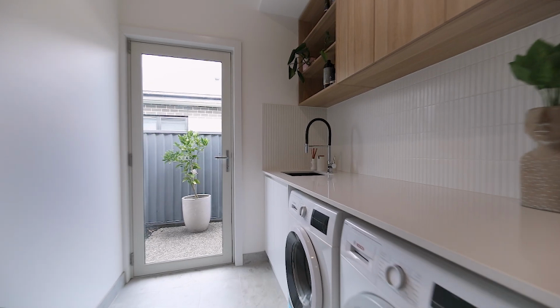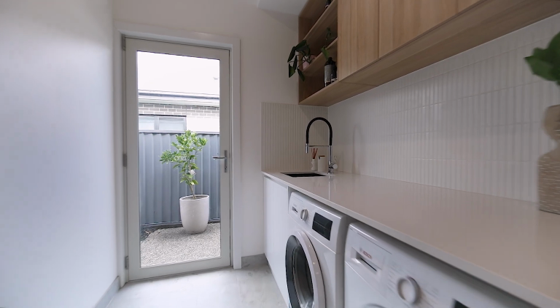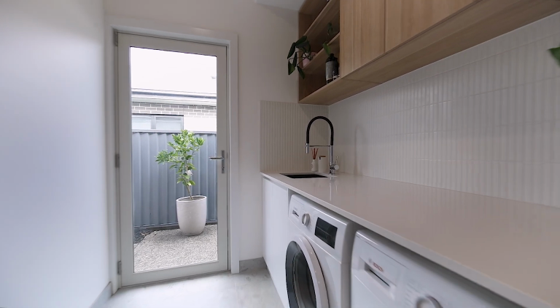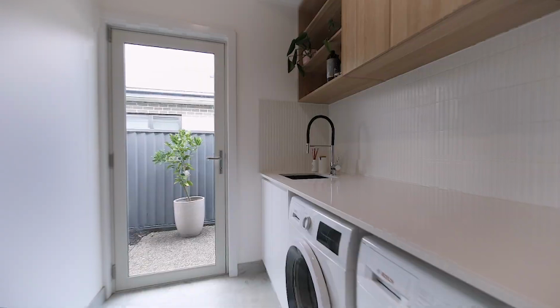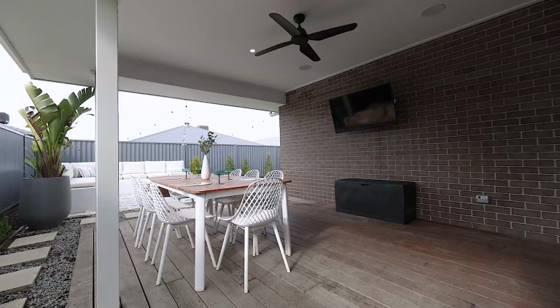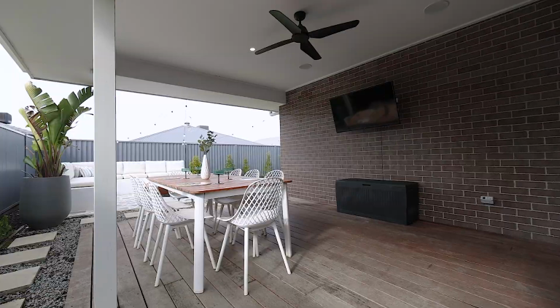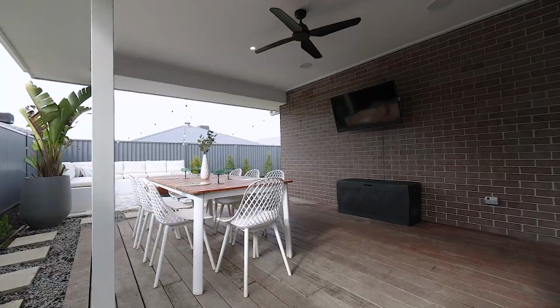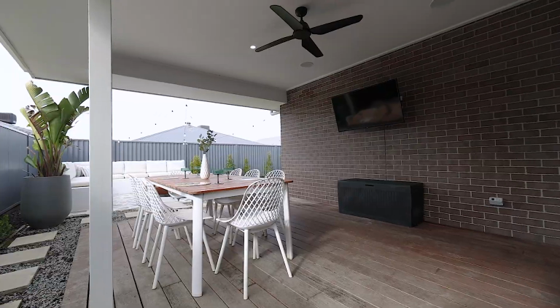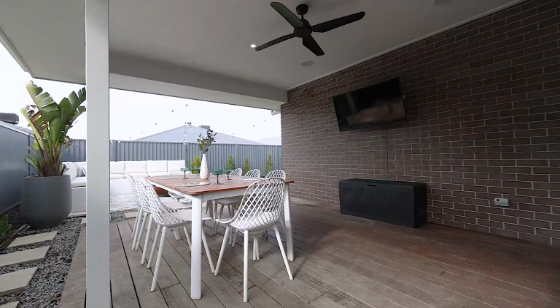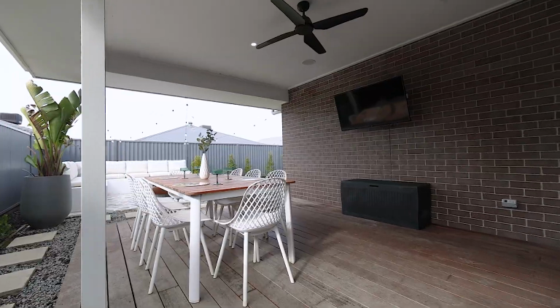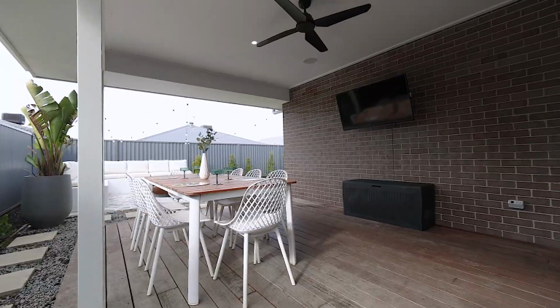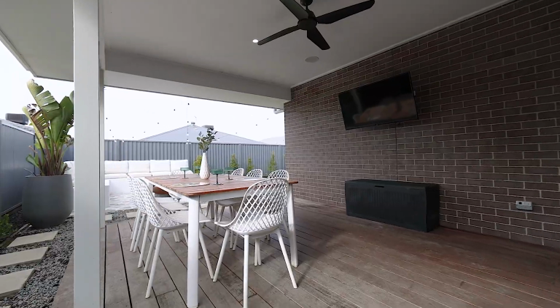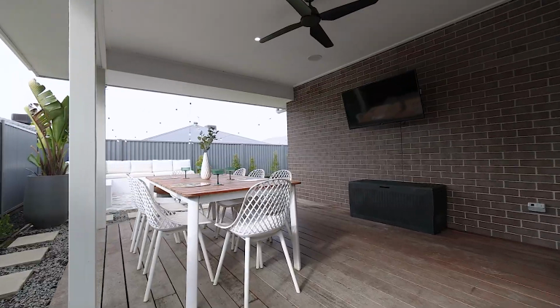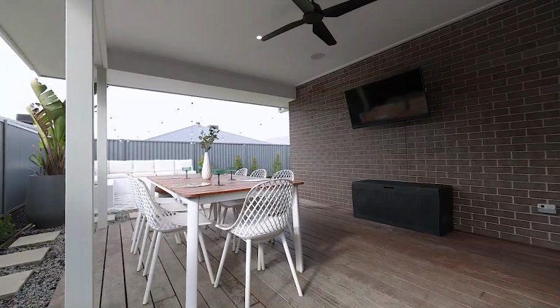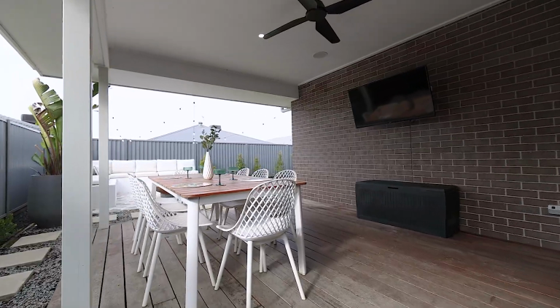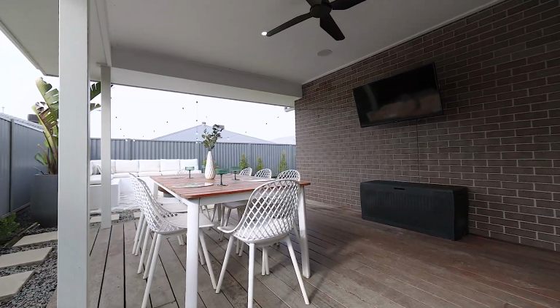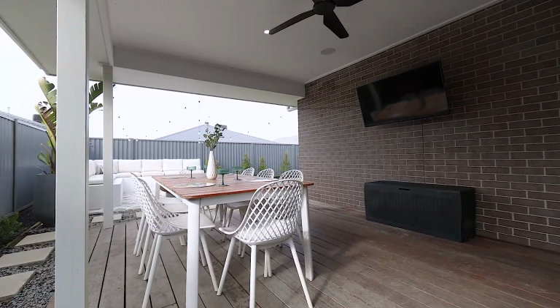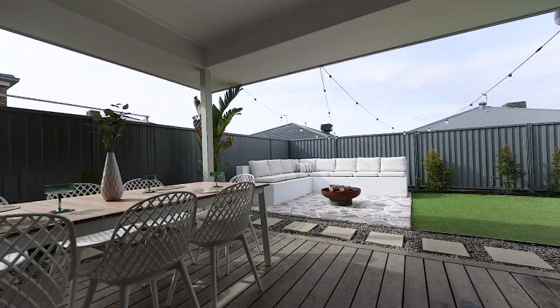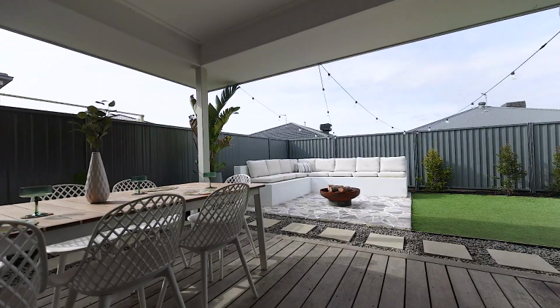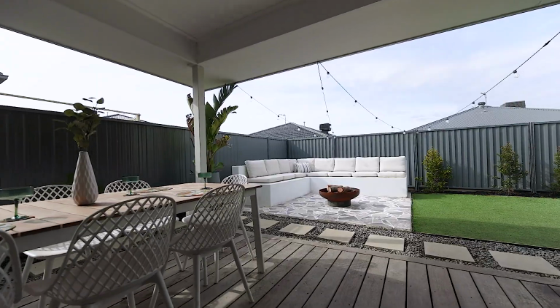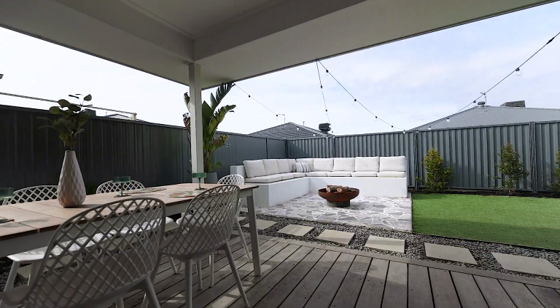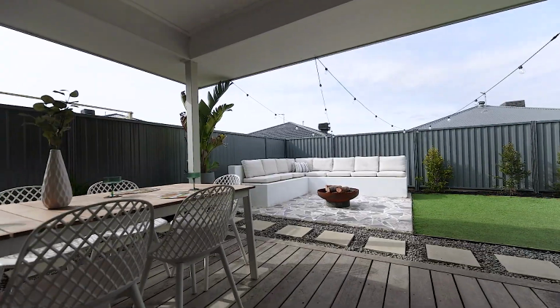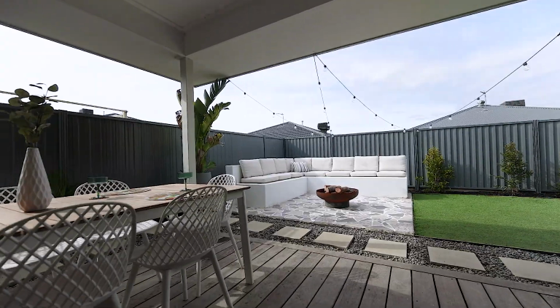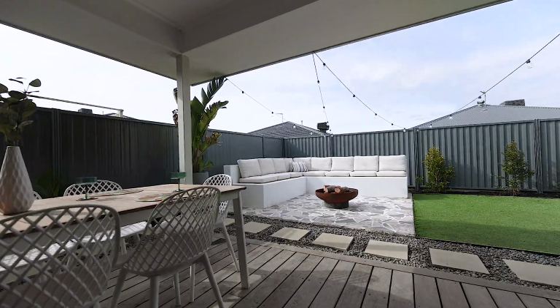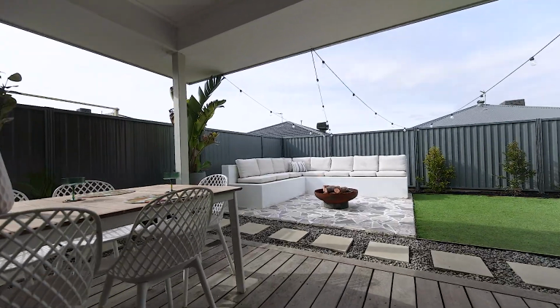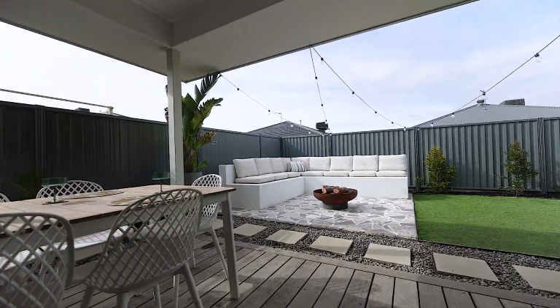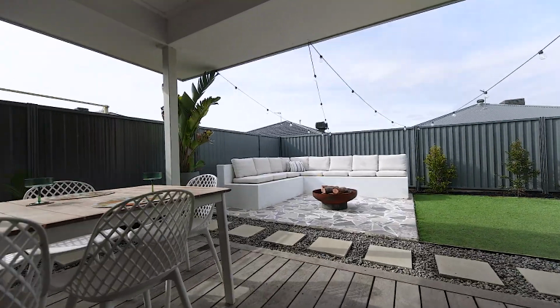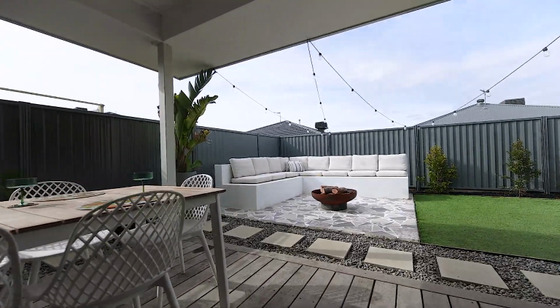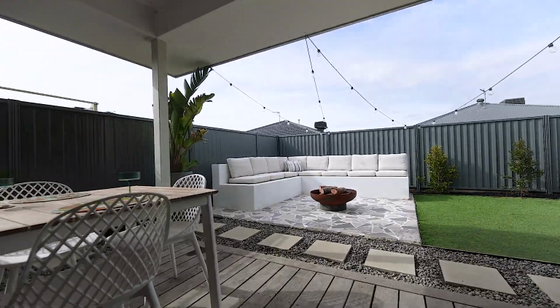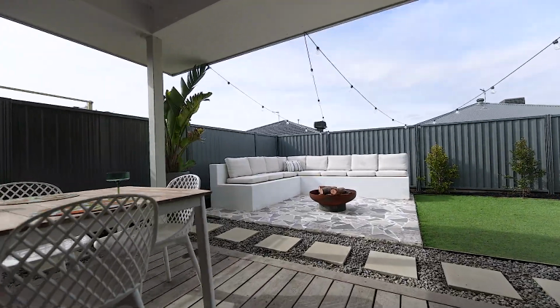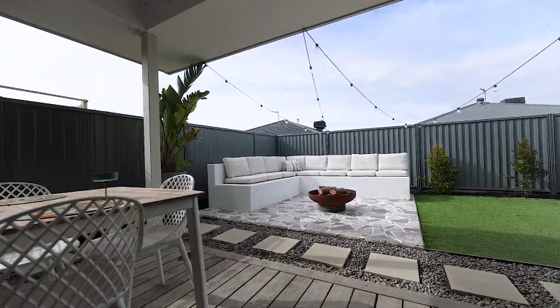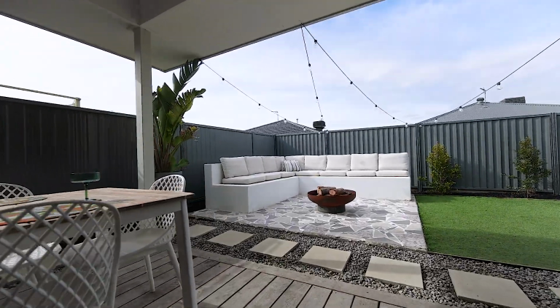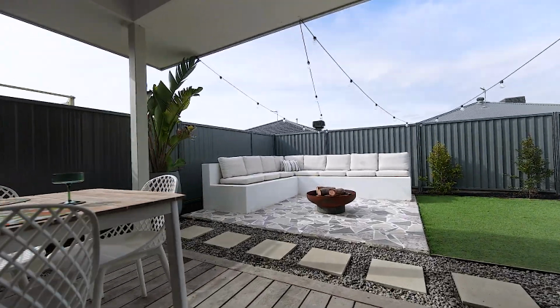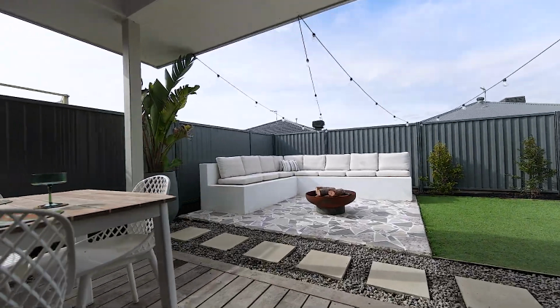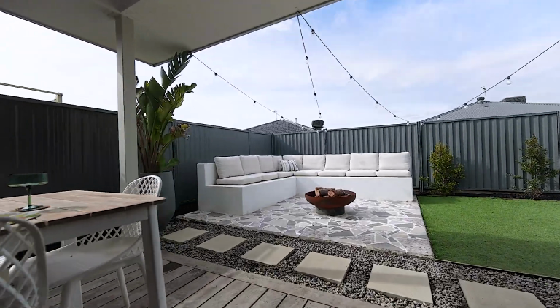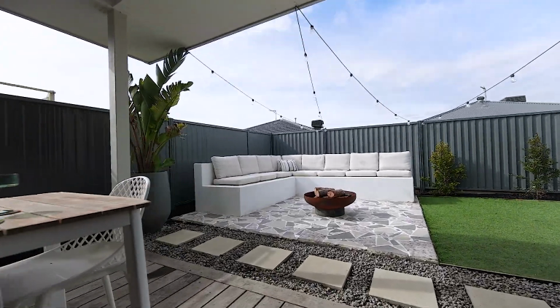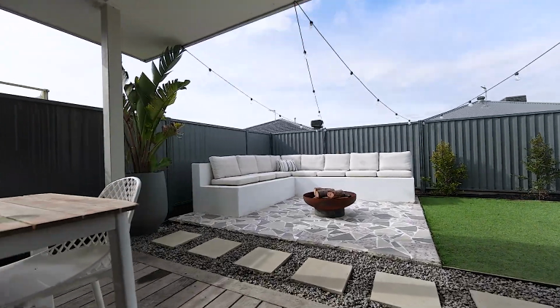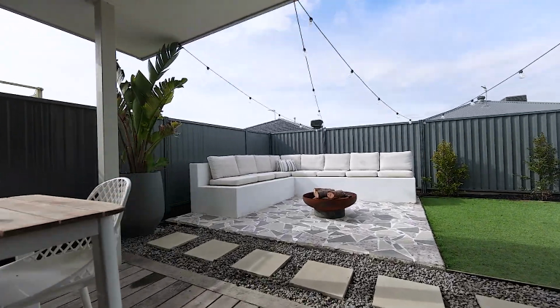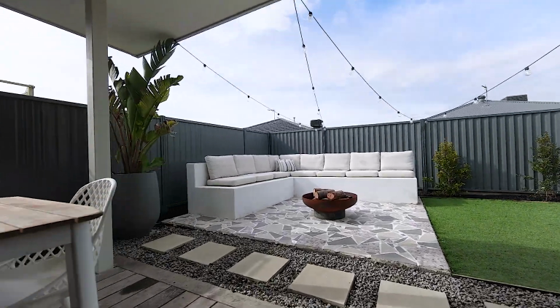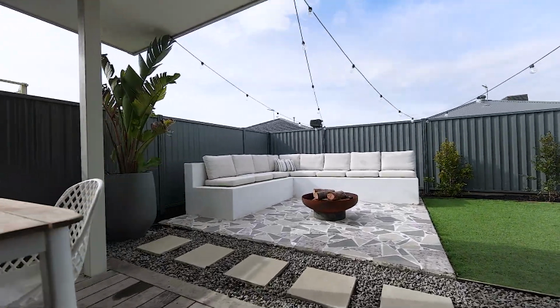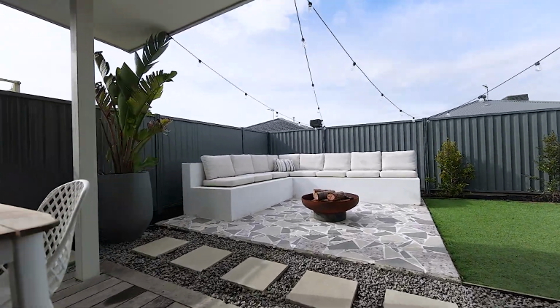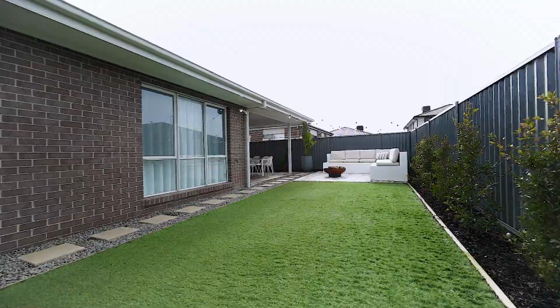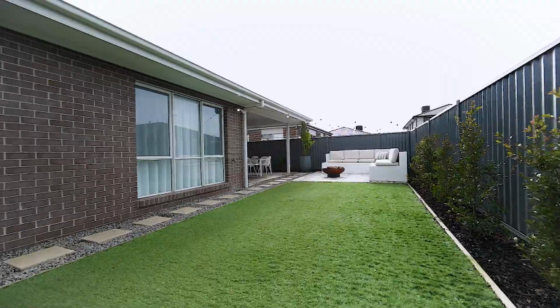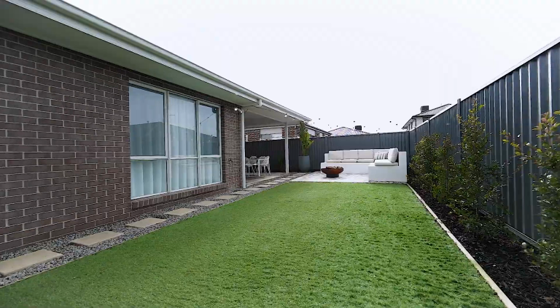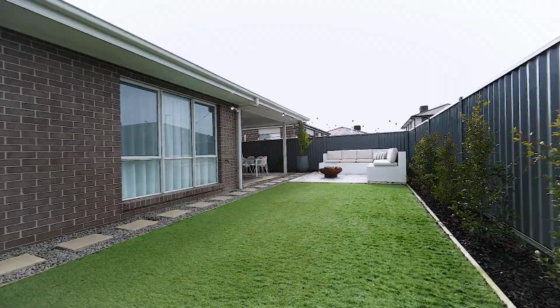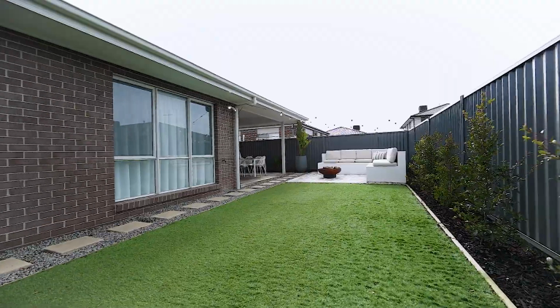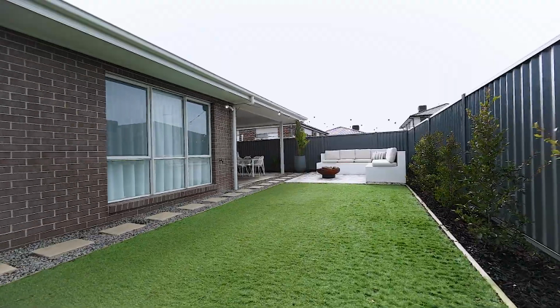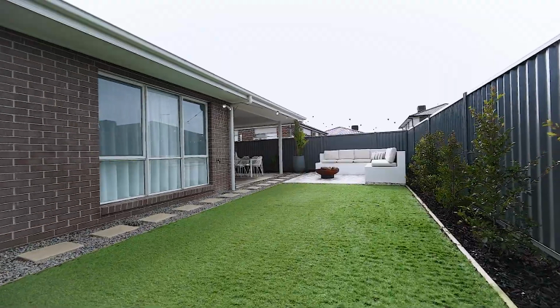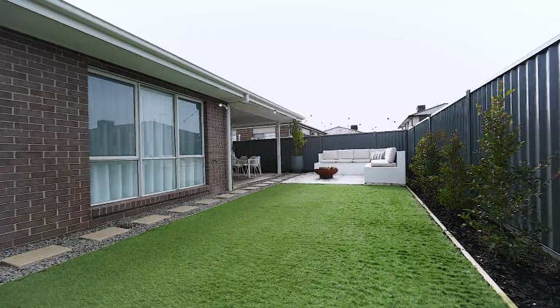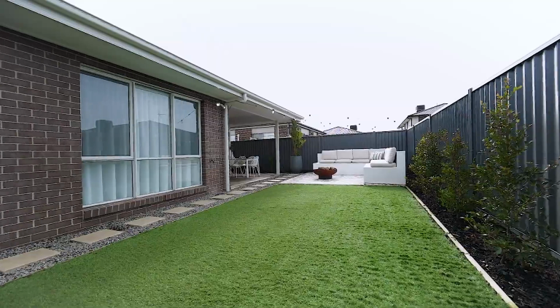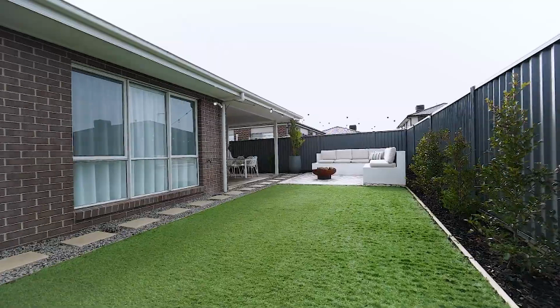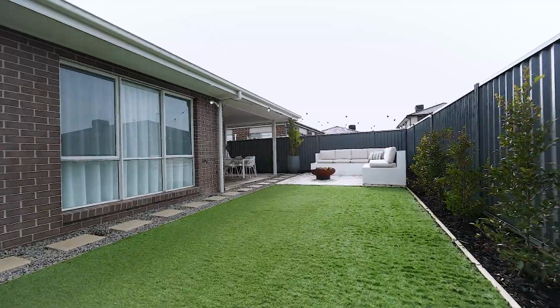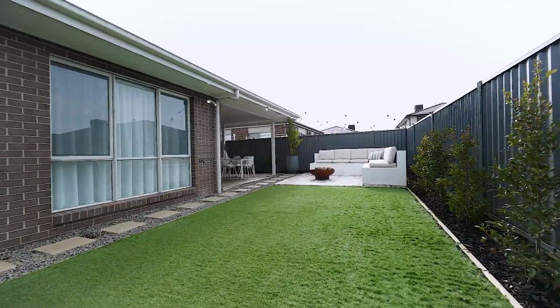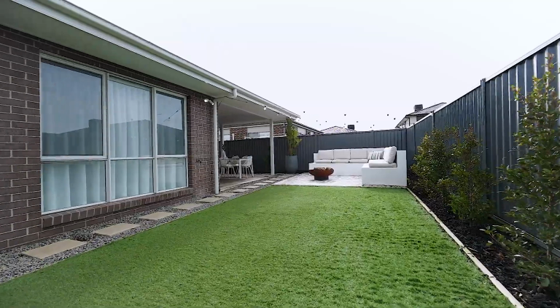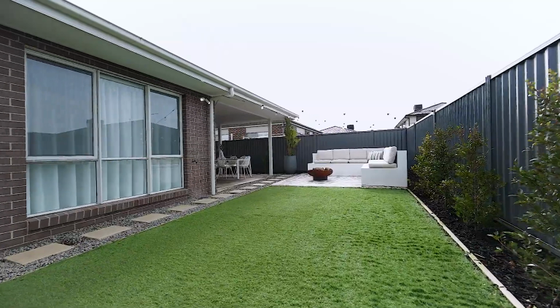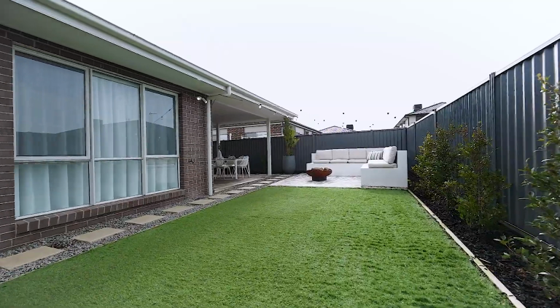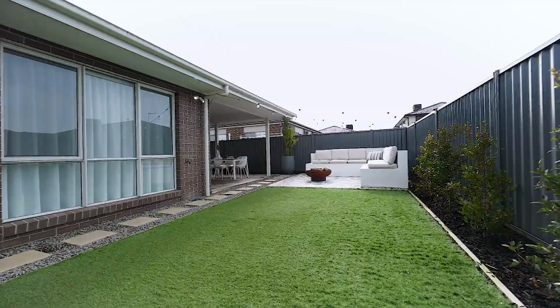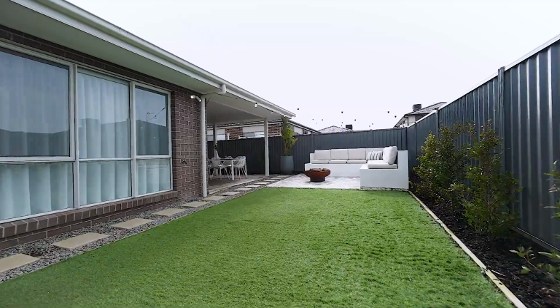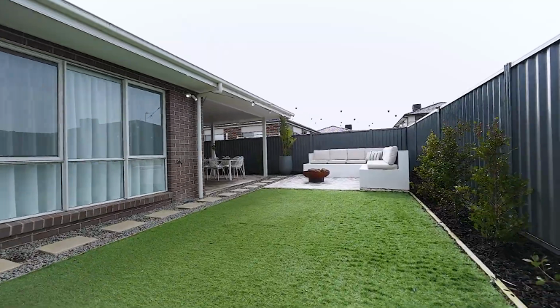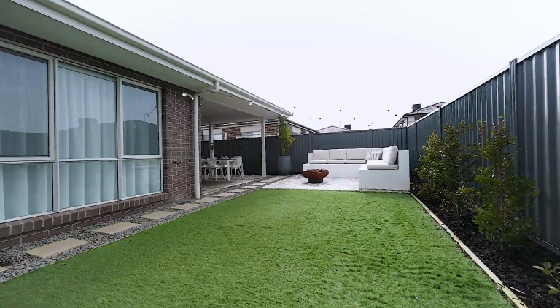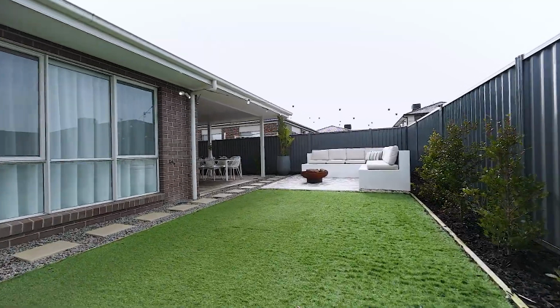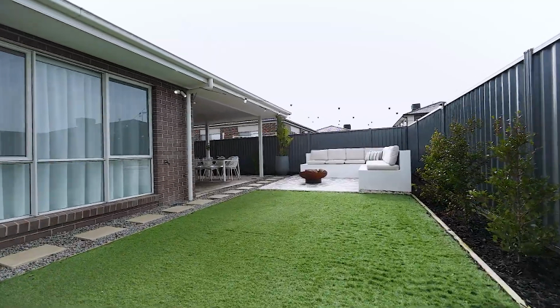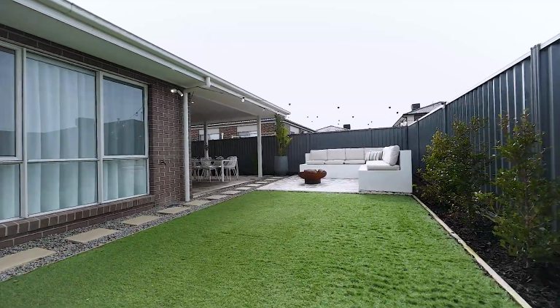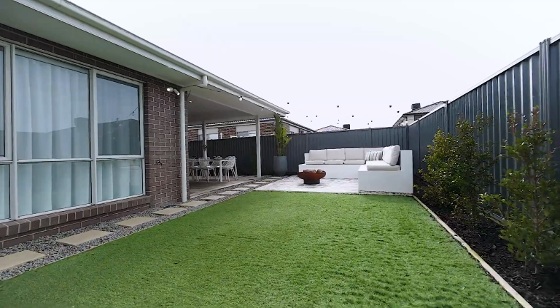Entertaining guests is easy with the alfresco dining space outside, while the low maintenance yard offers ample space for the kids and pets to play.